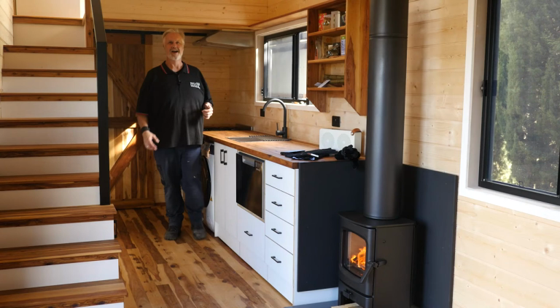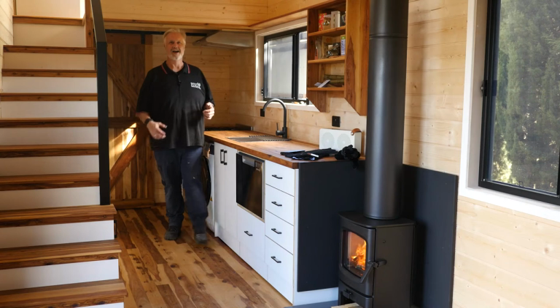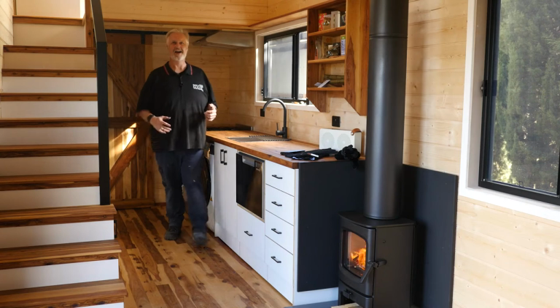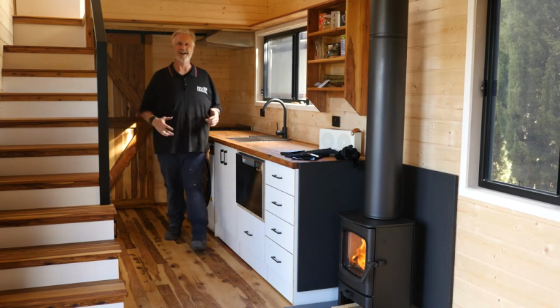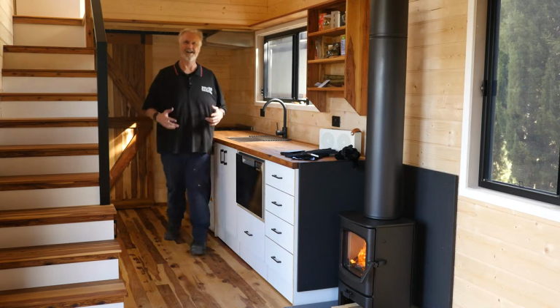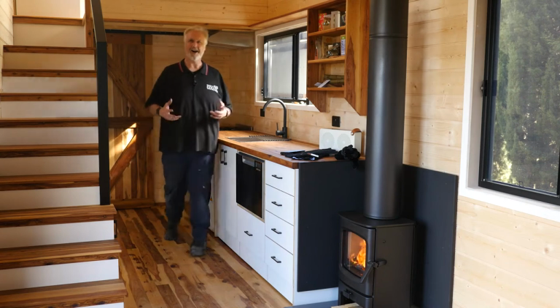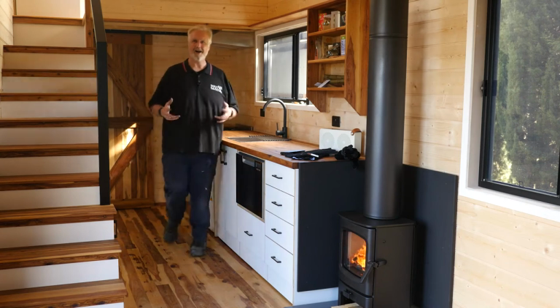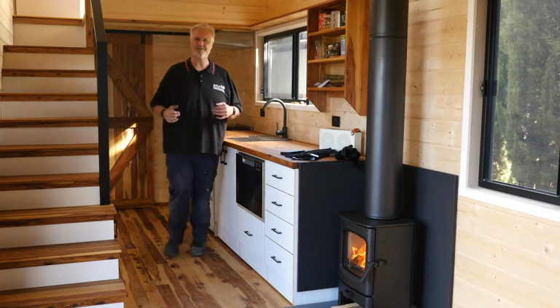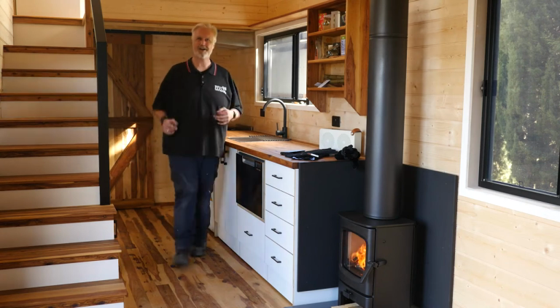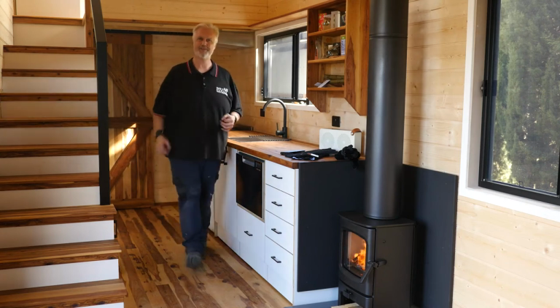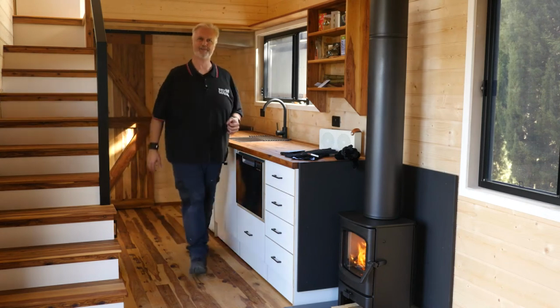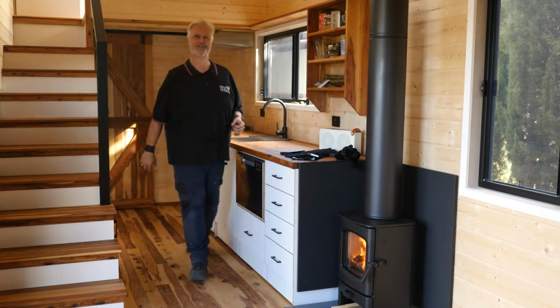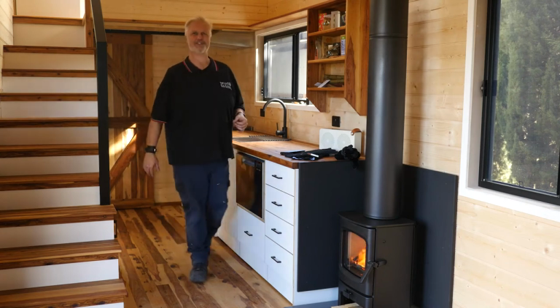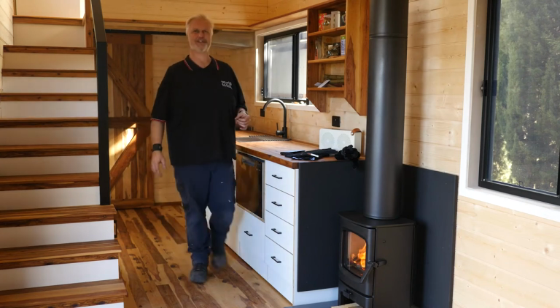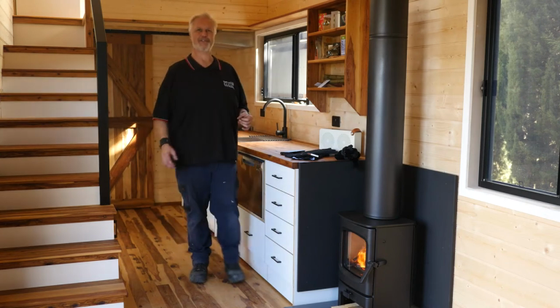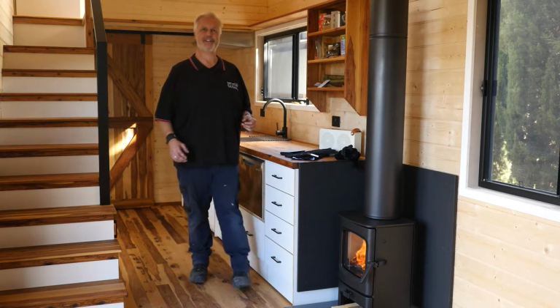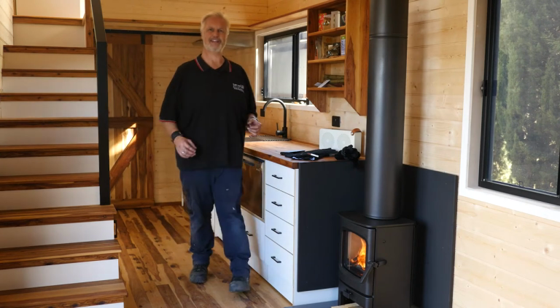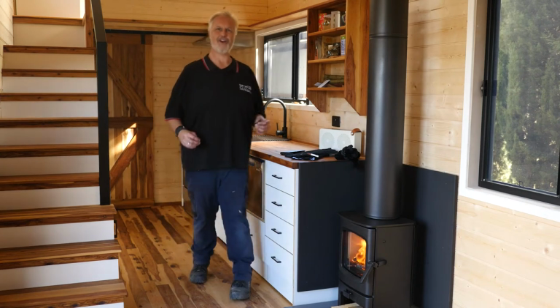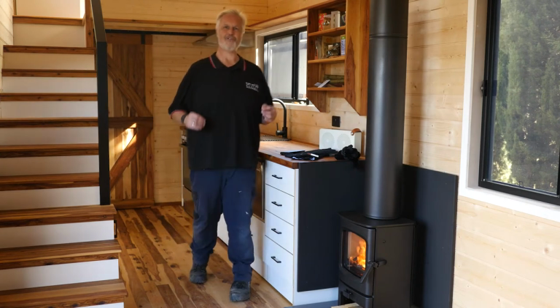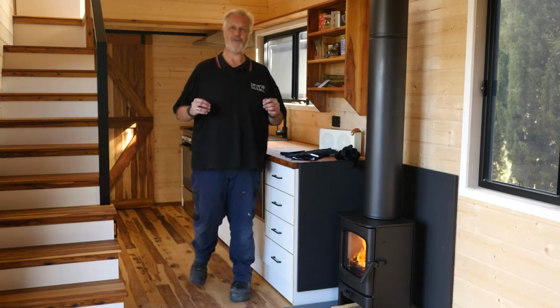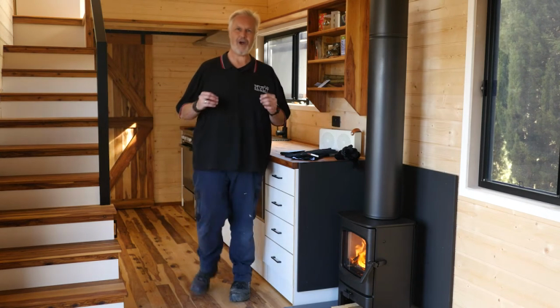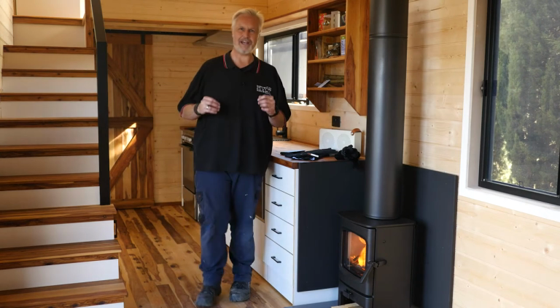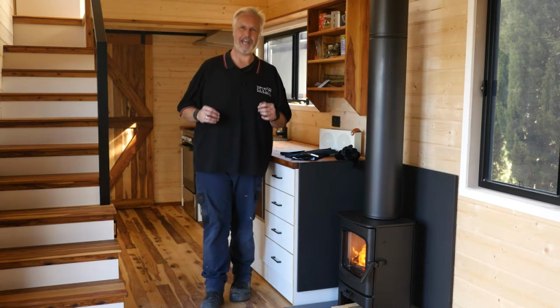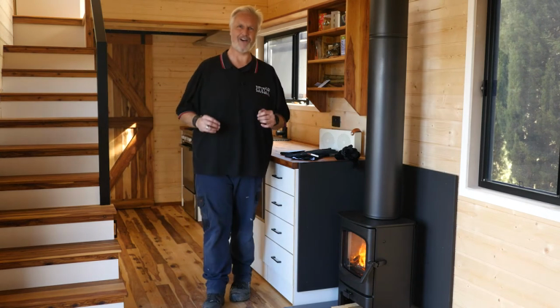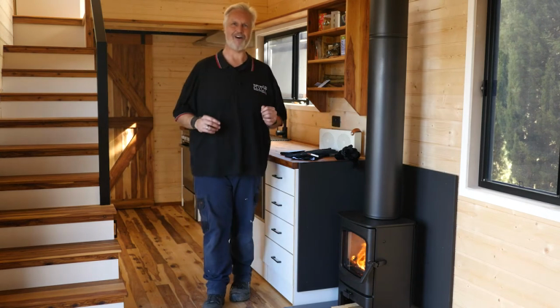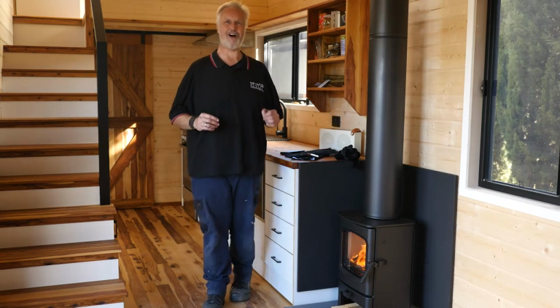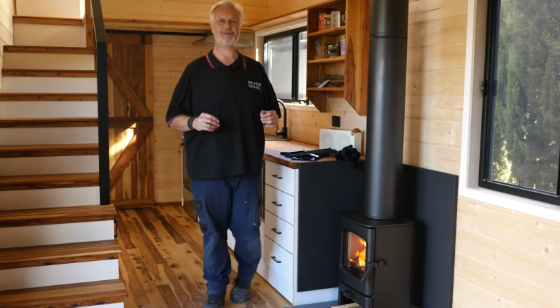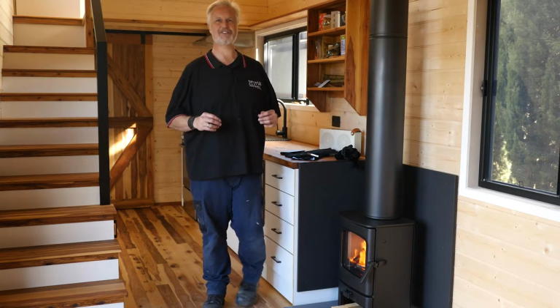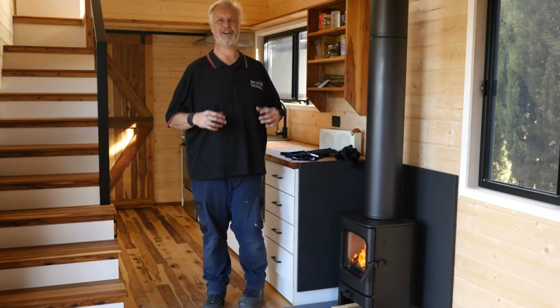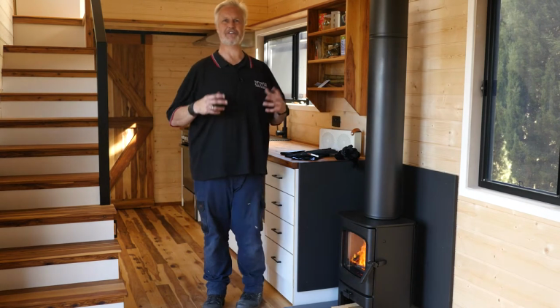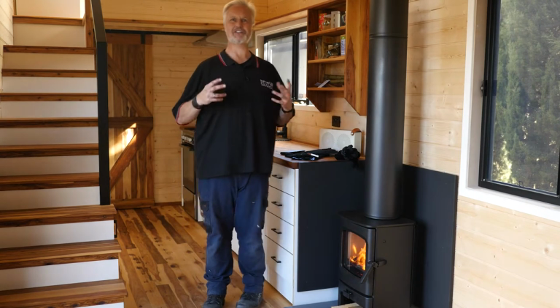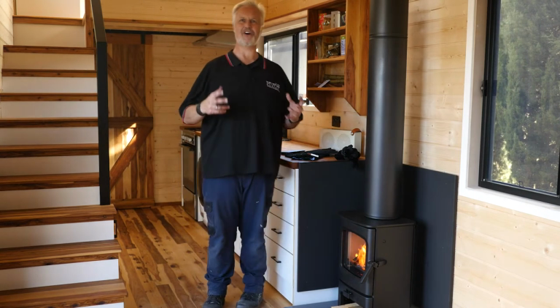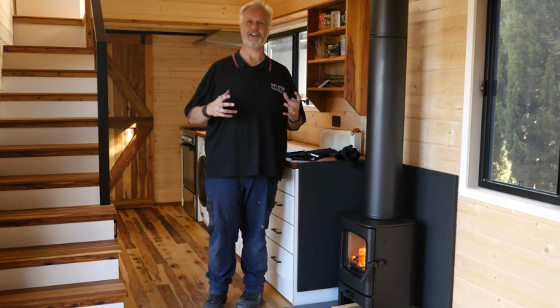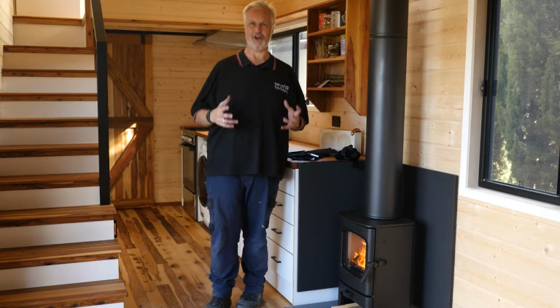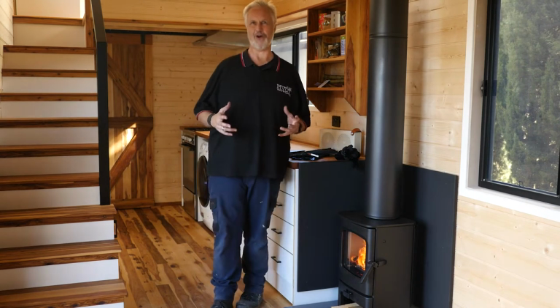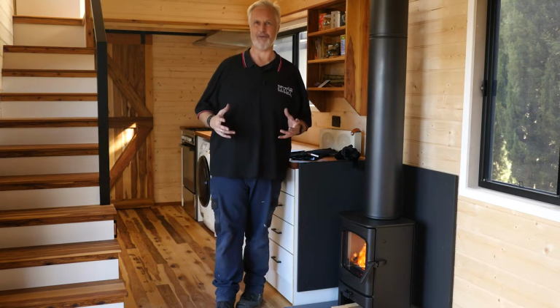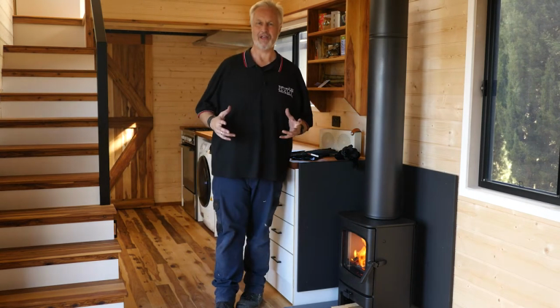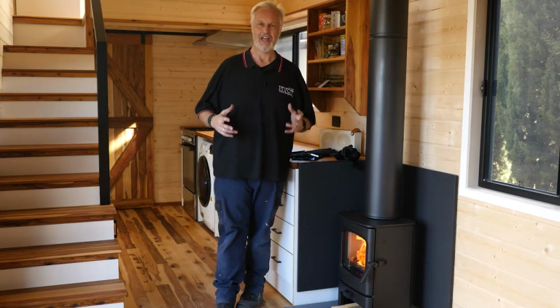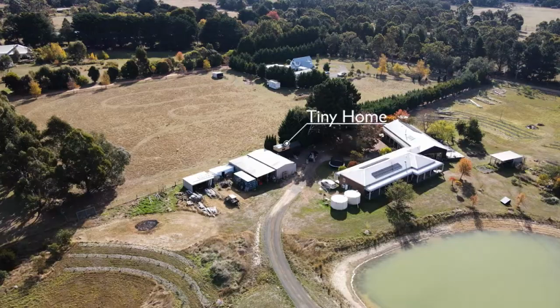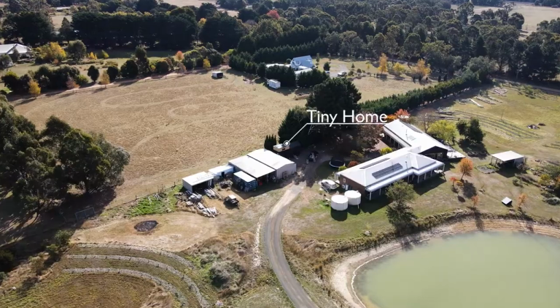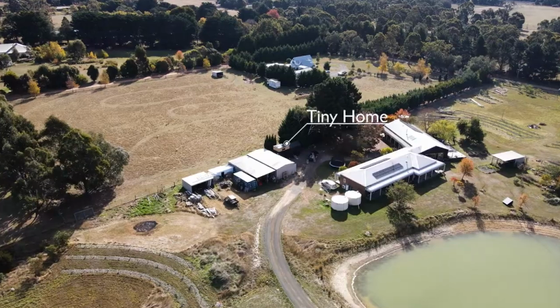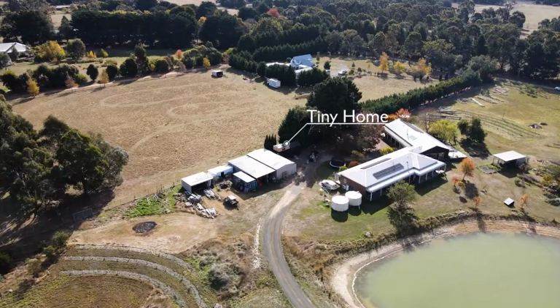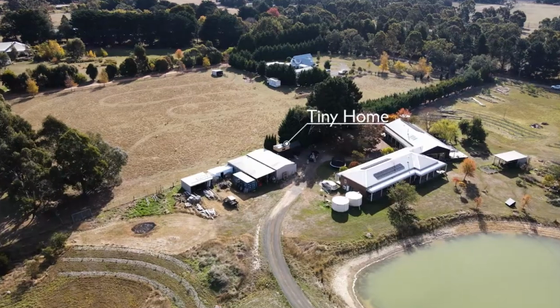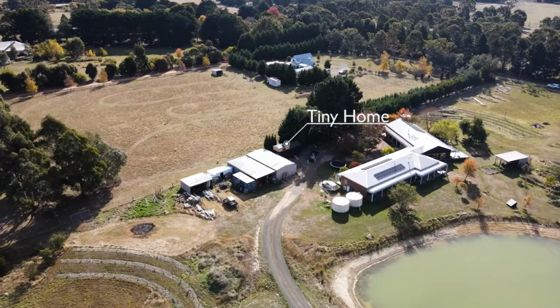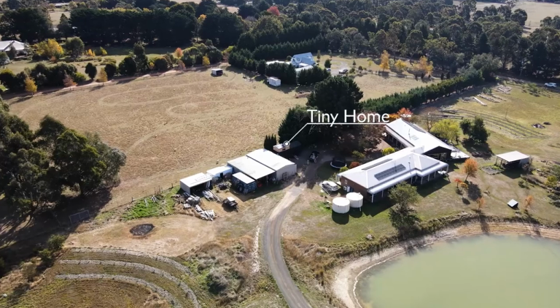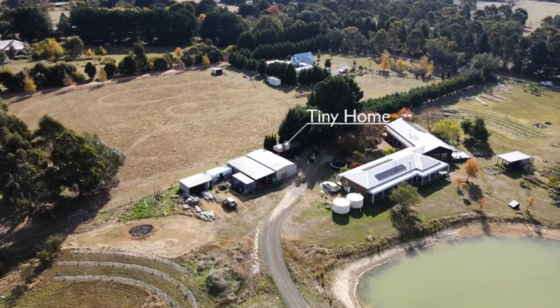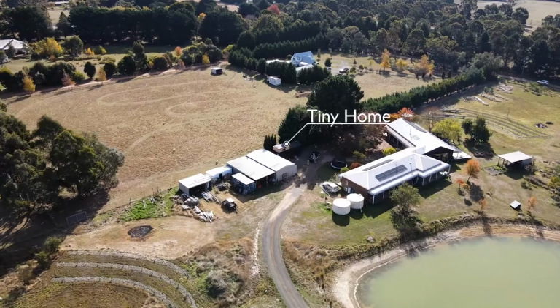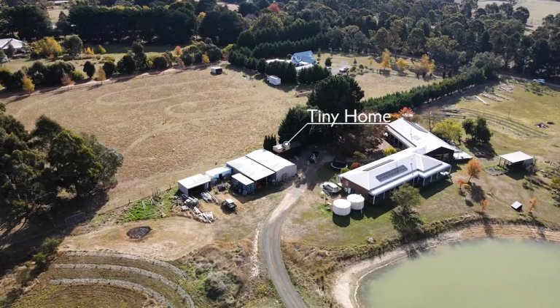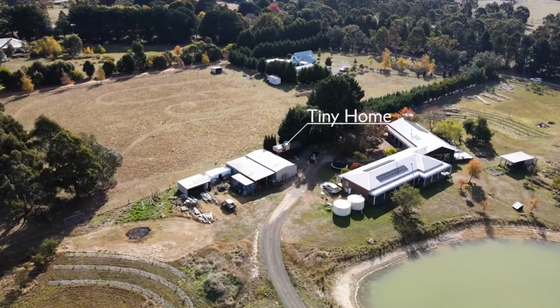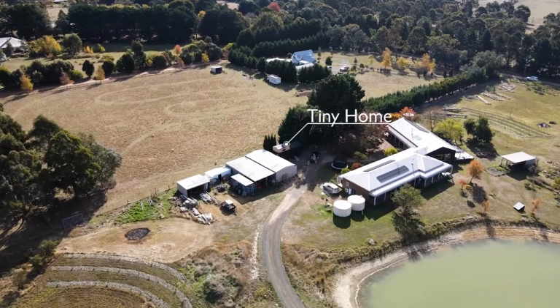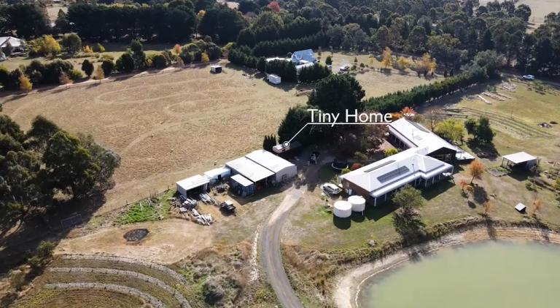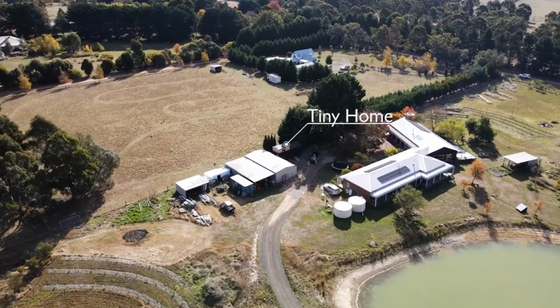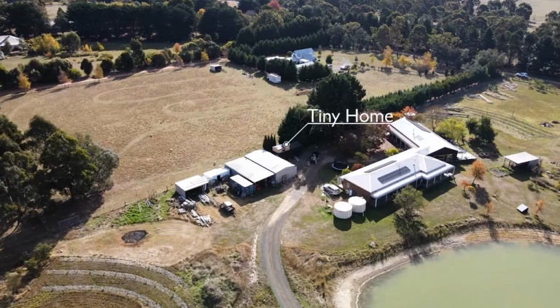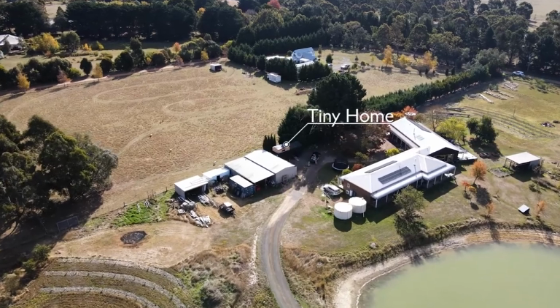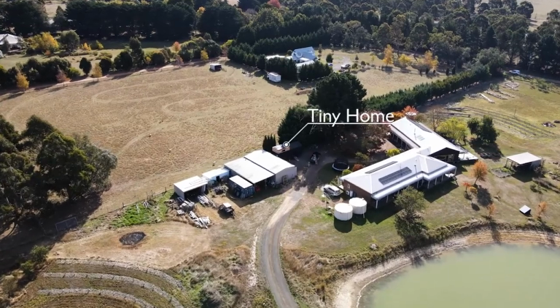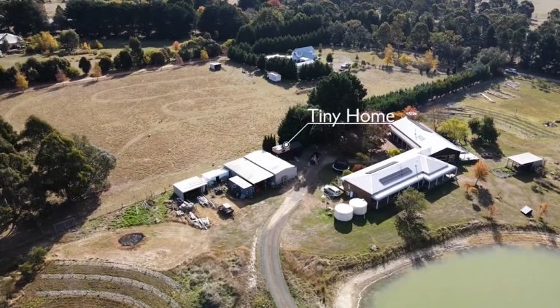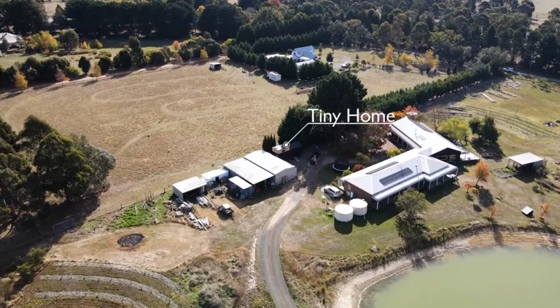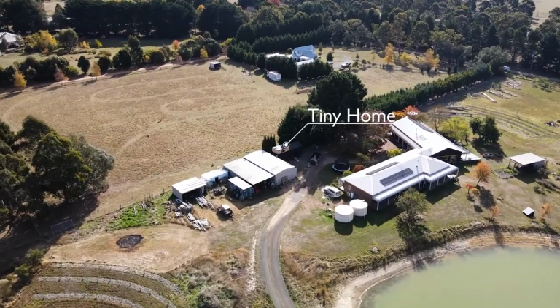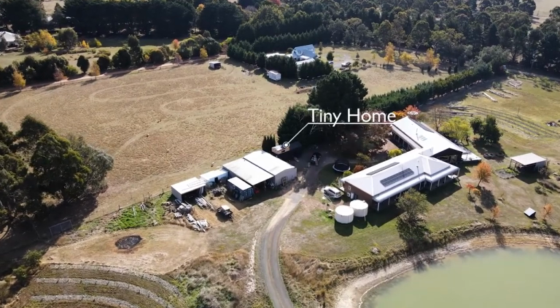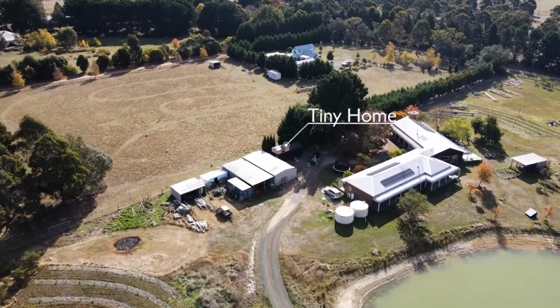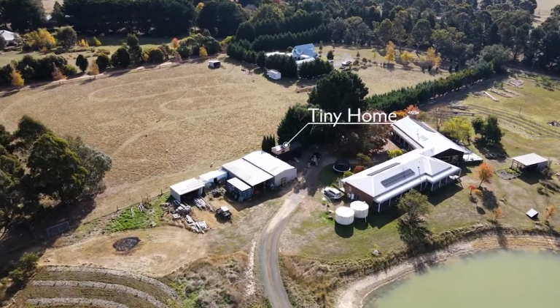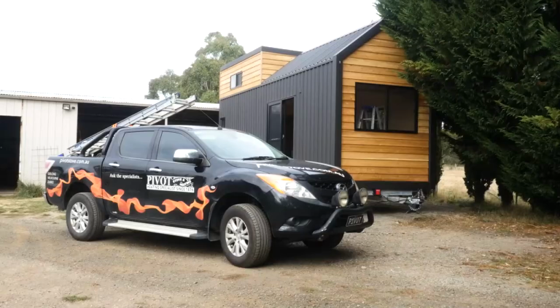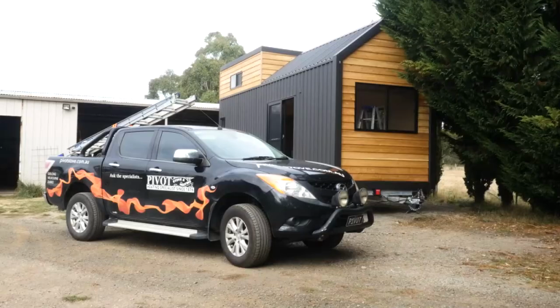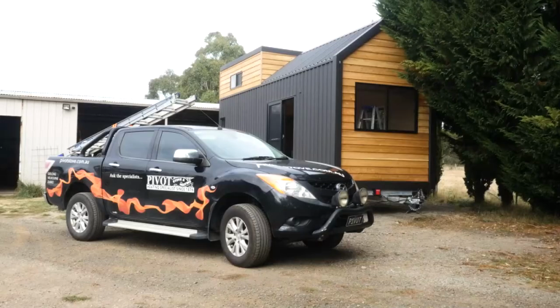Hi, I'm Greg from Pivot Stove and Heating. Right now I'm inside of a tiny home. These are absolutely epic. I love this.